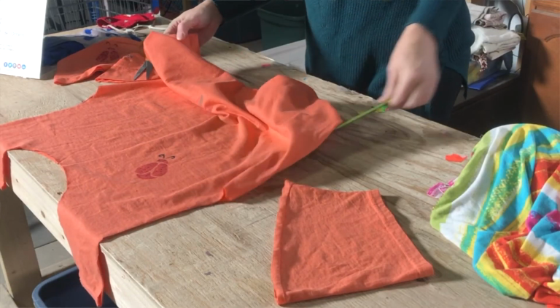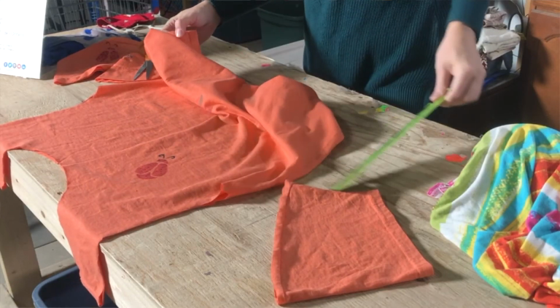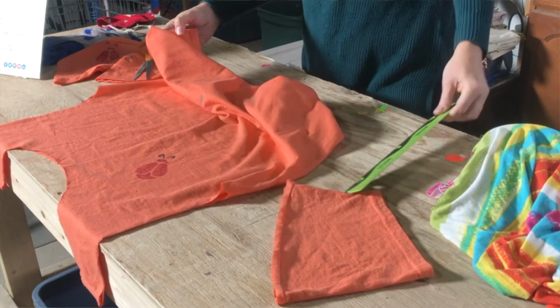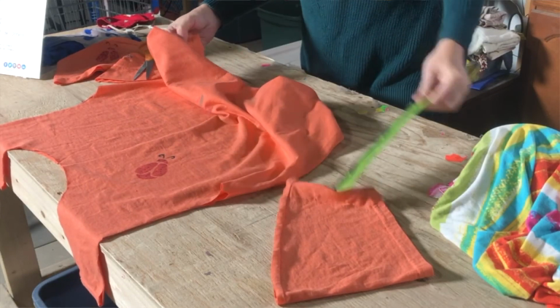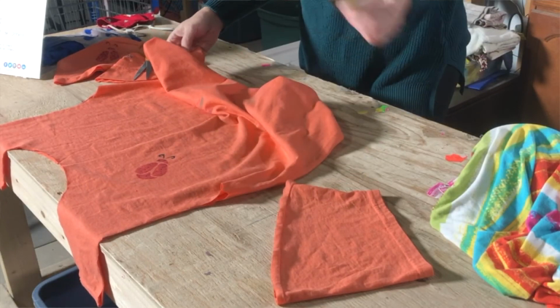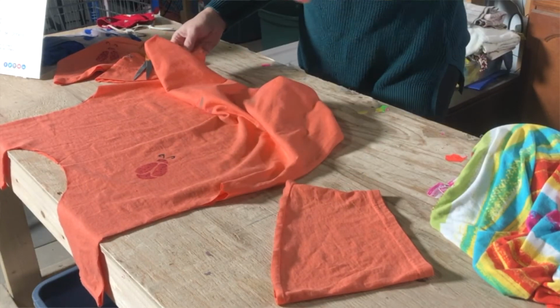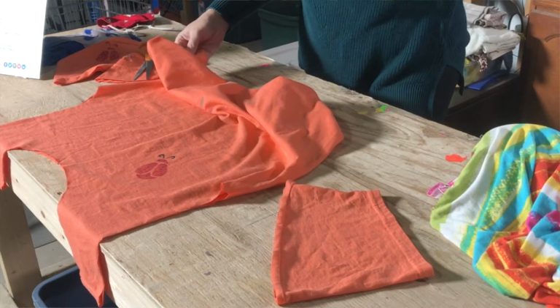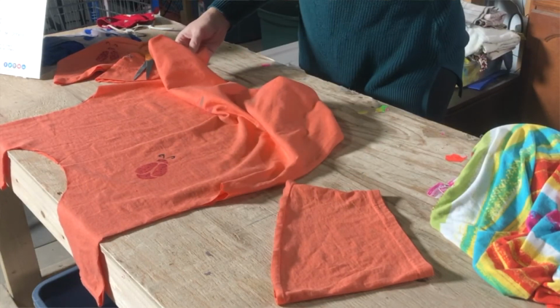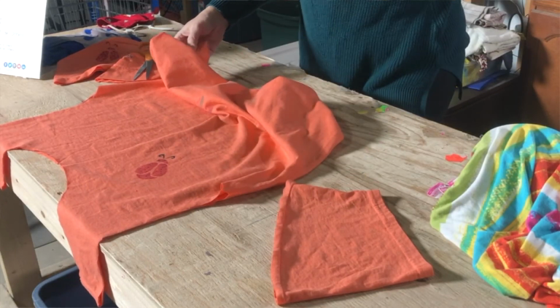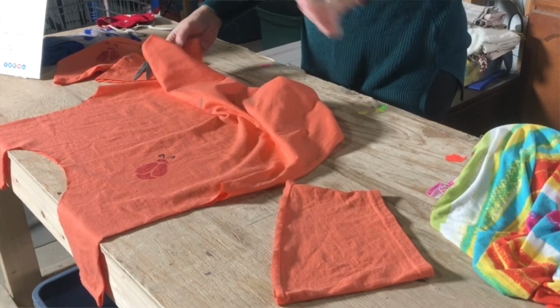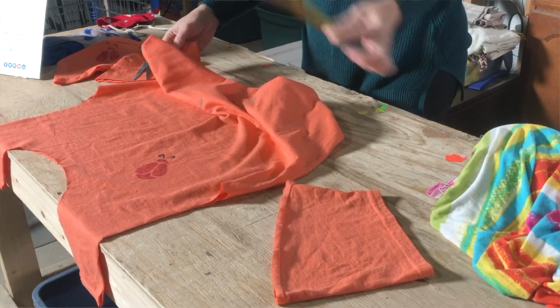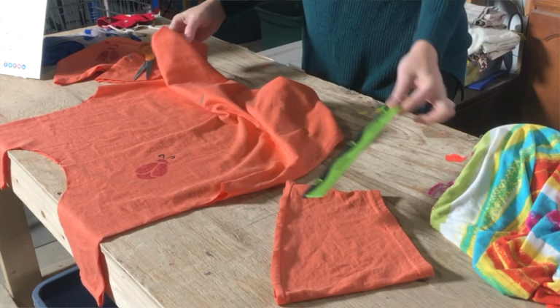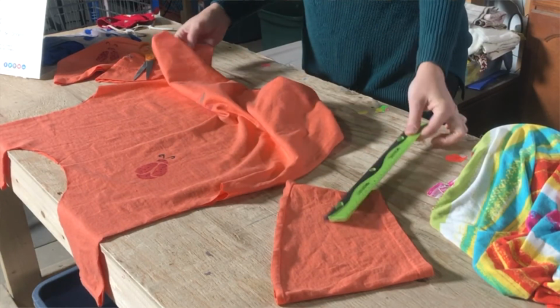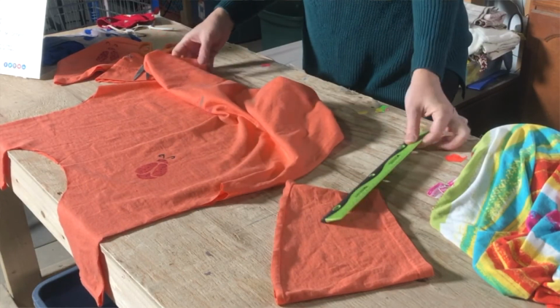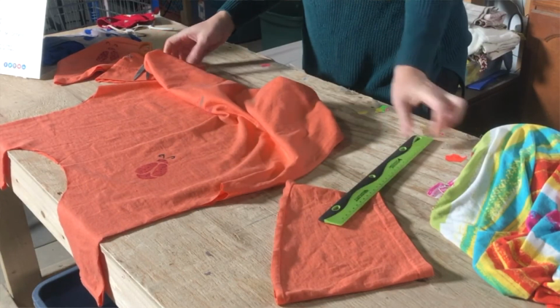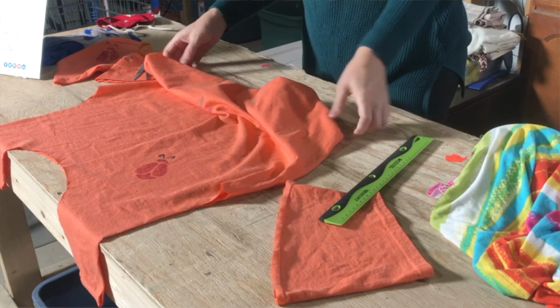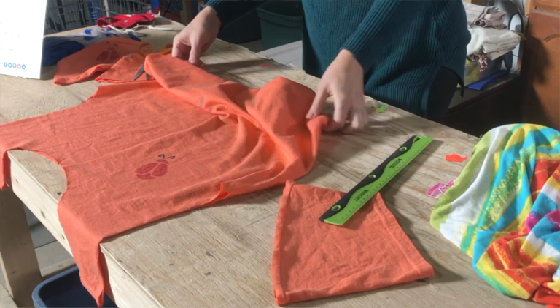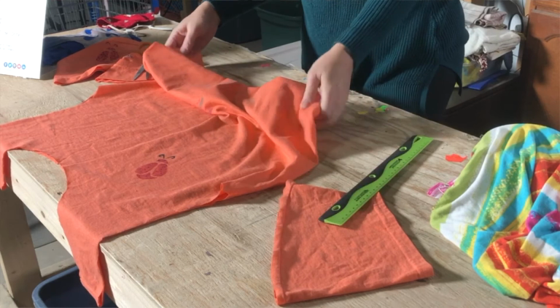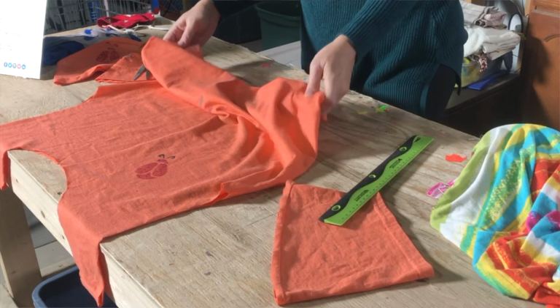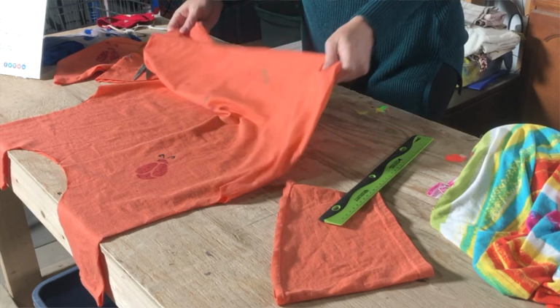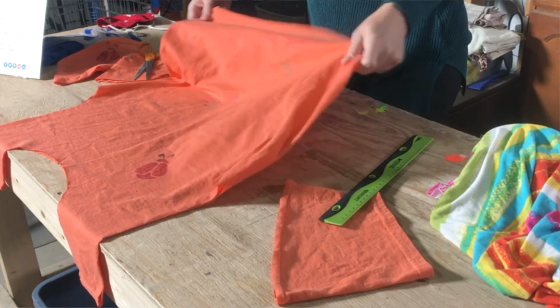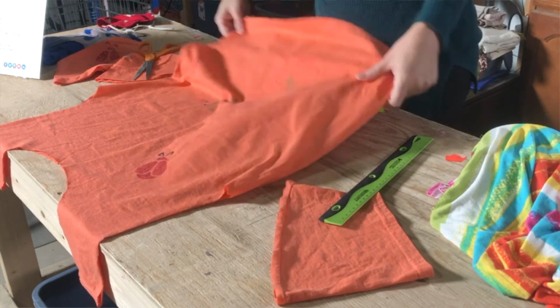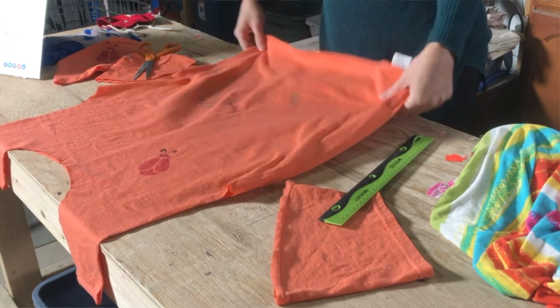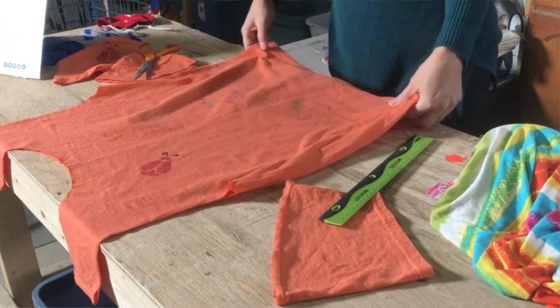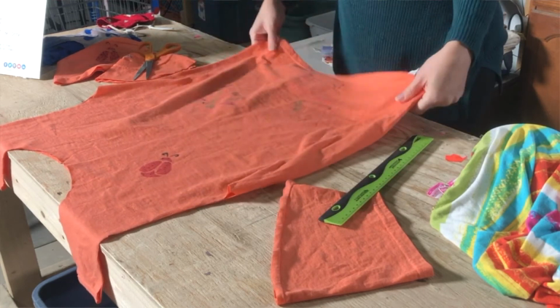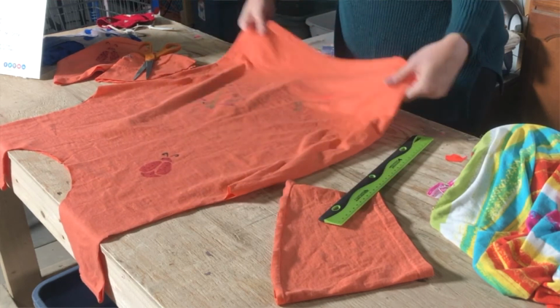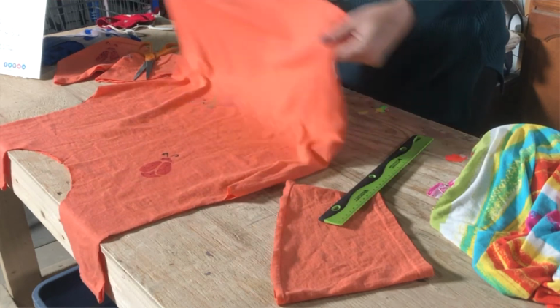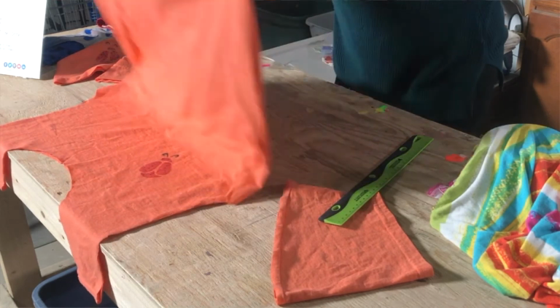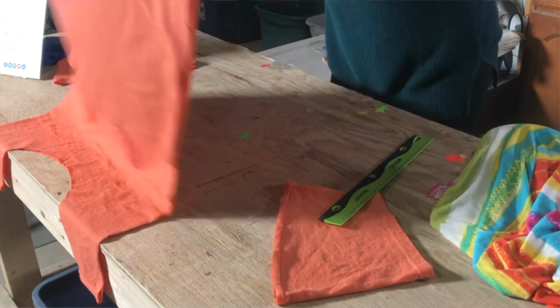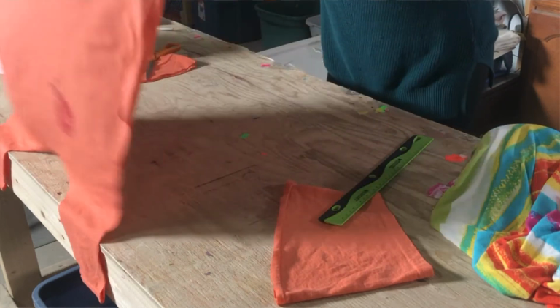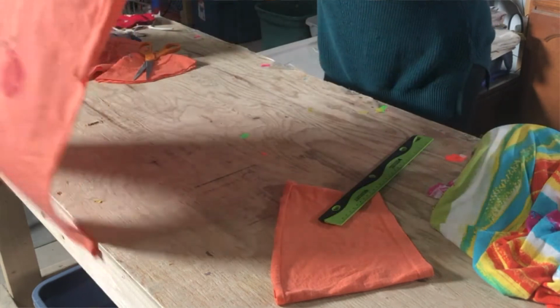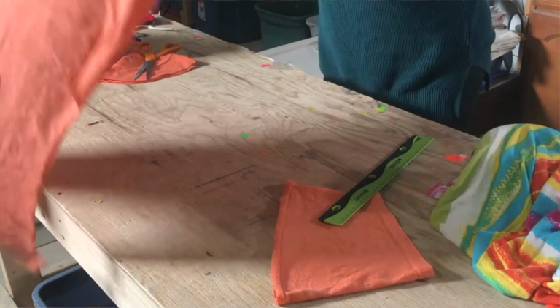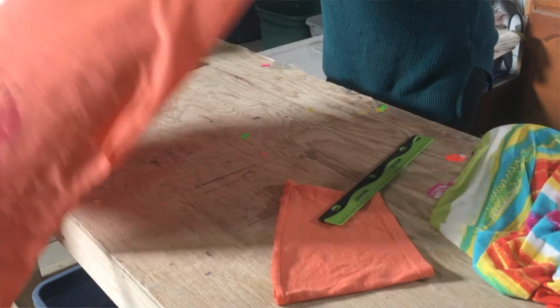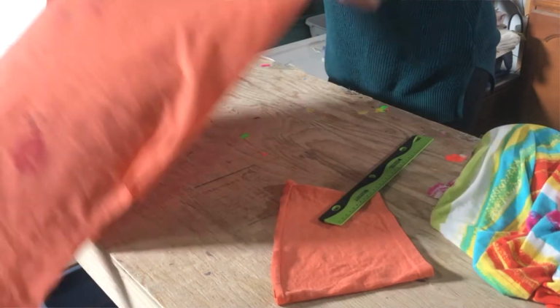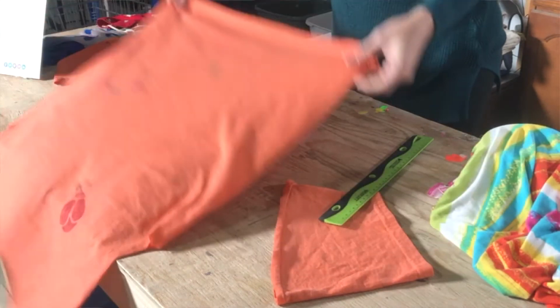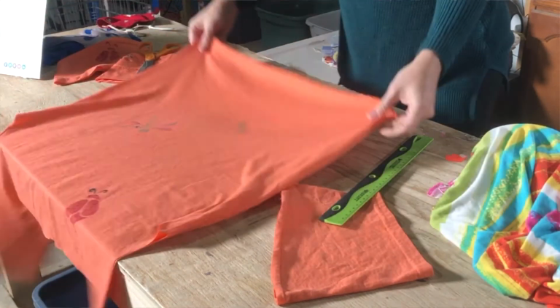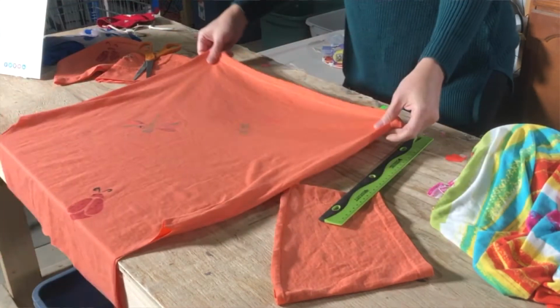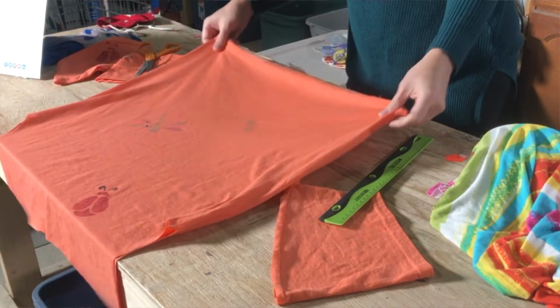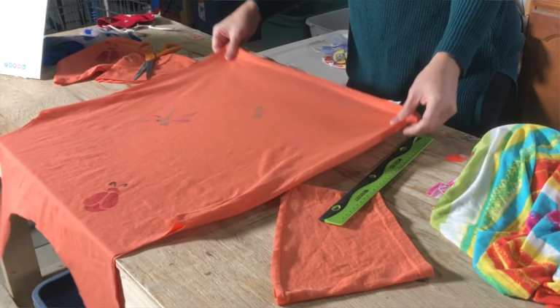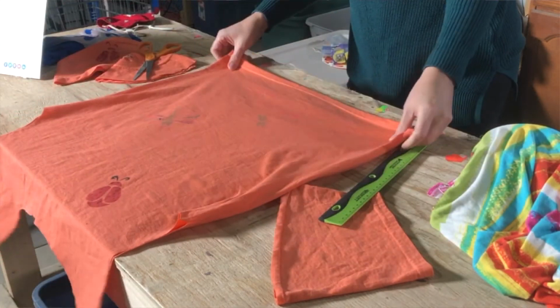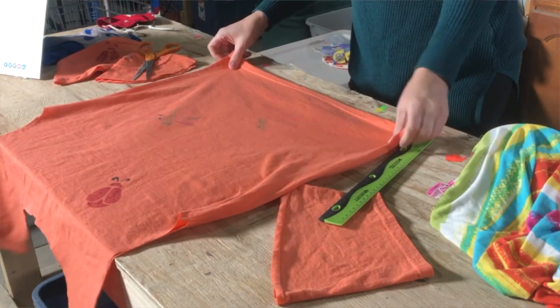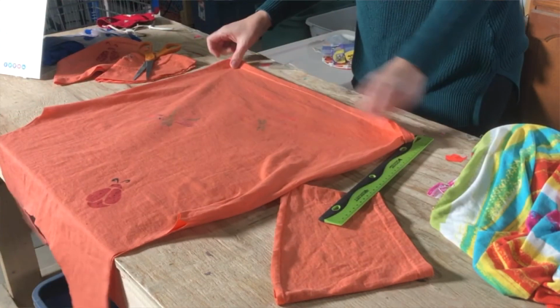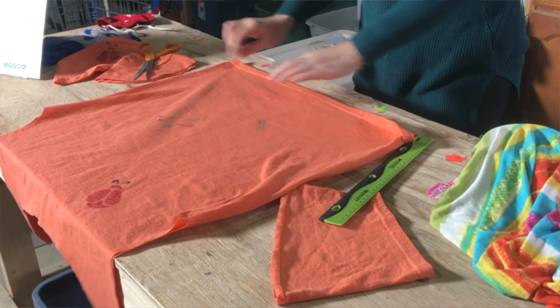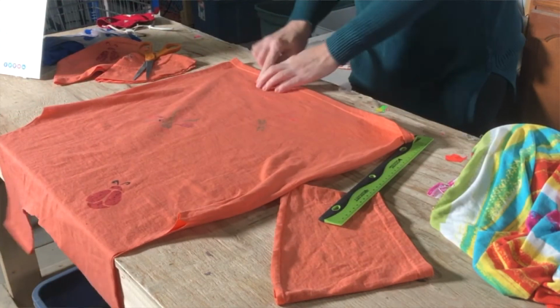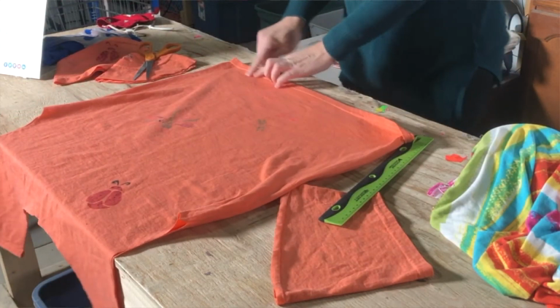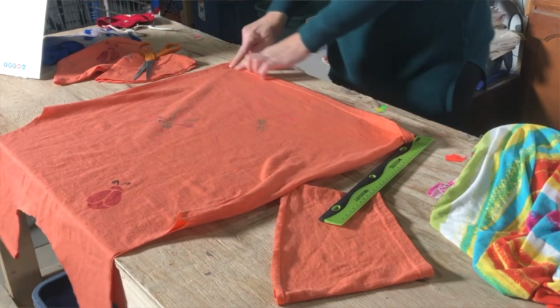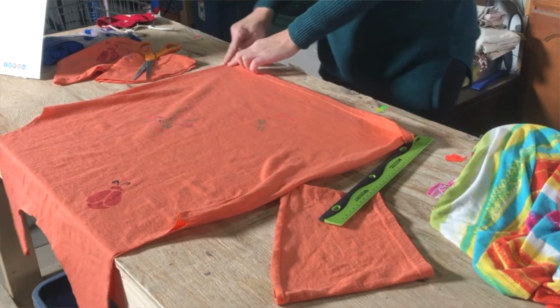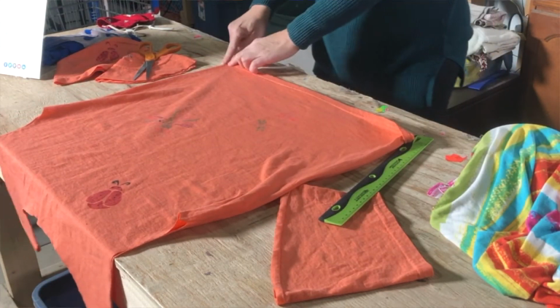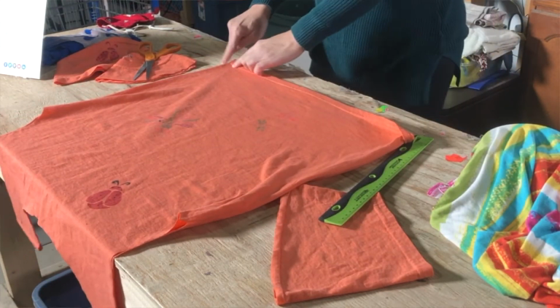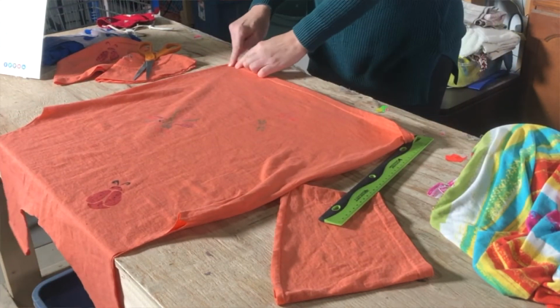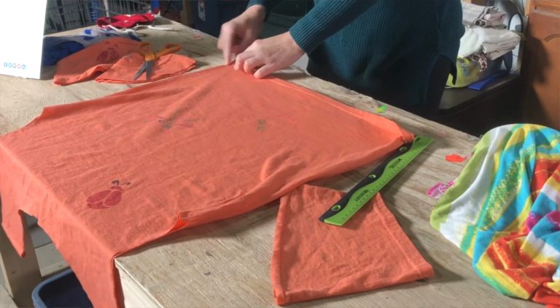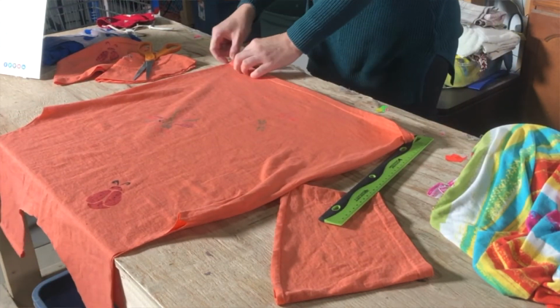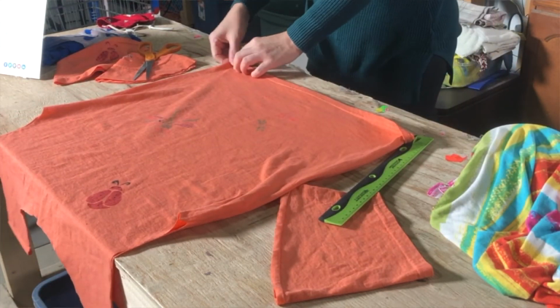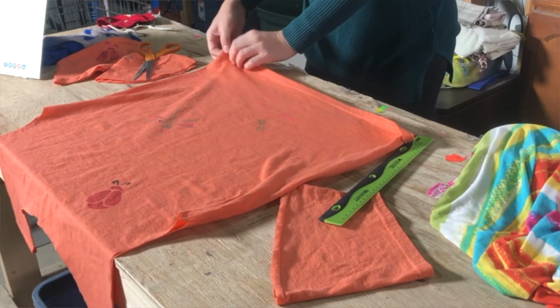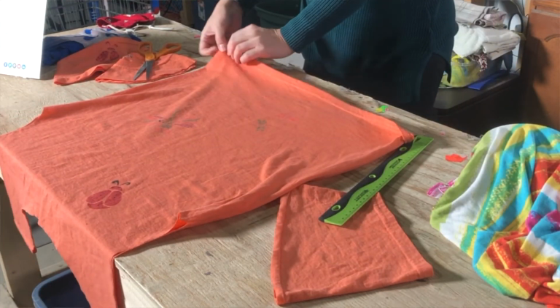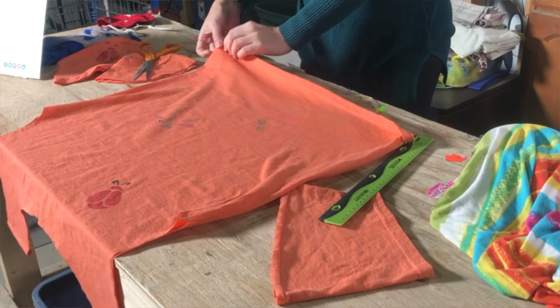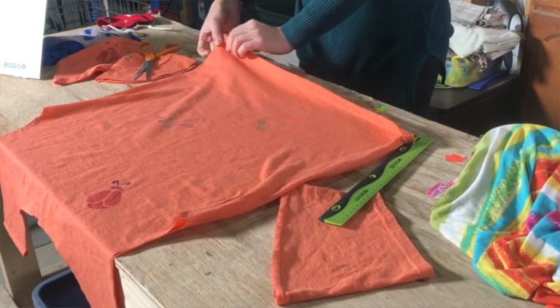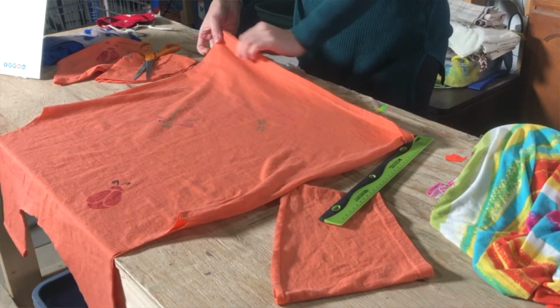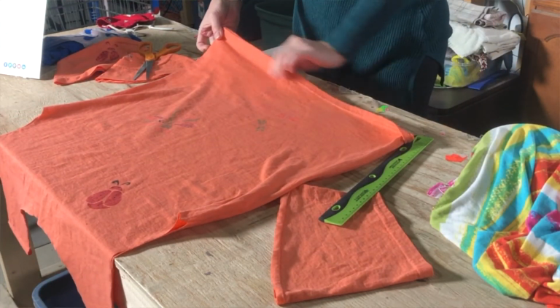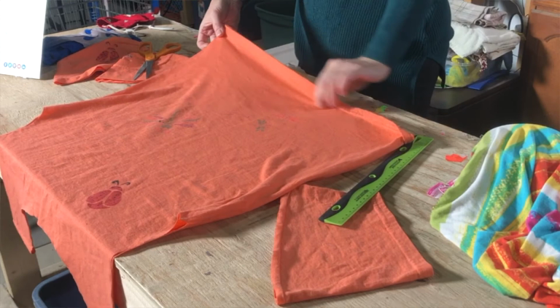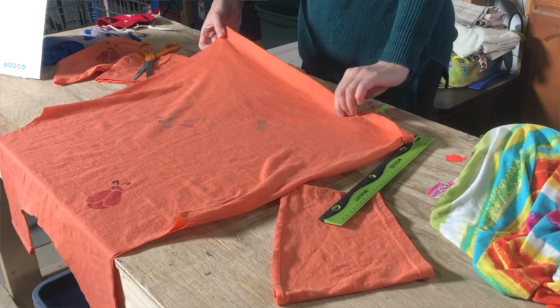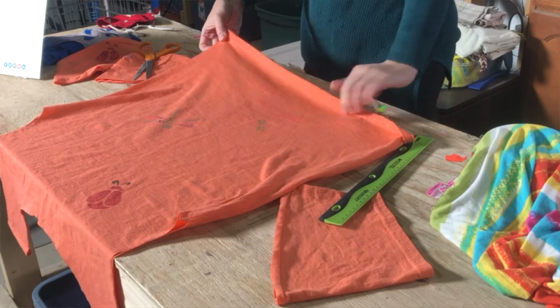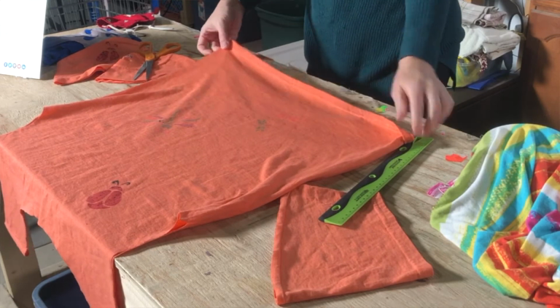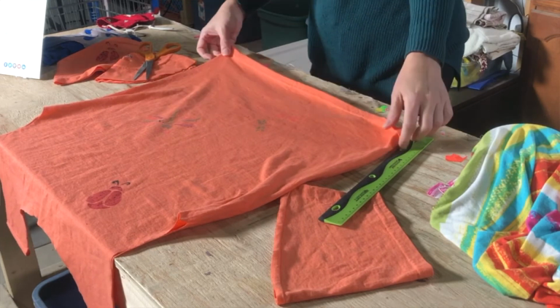This is where you're going to need your ruler as well. Now we're just going to cut off the bottom hem of the t-shirt.